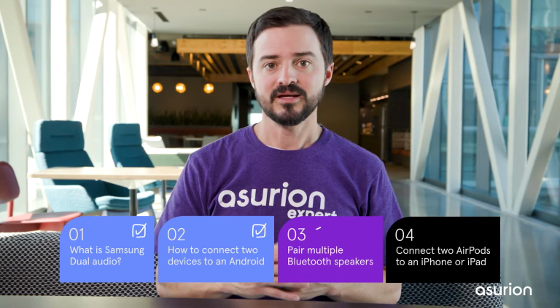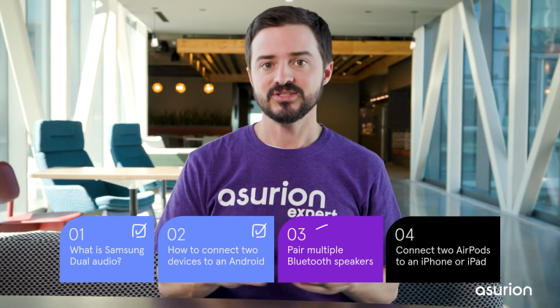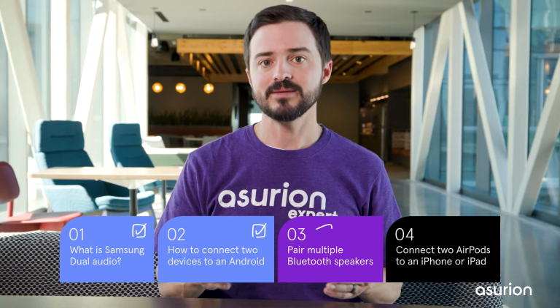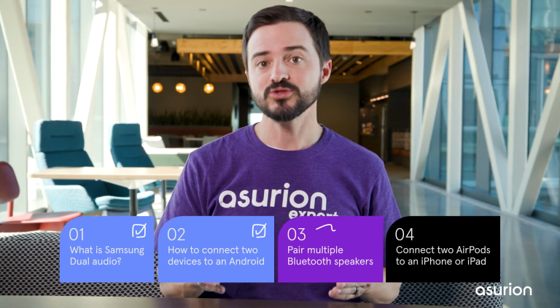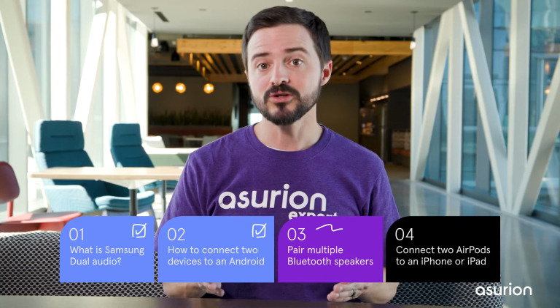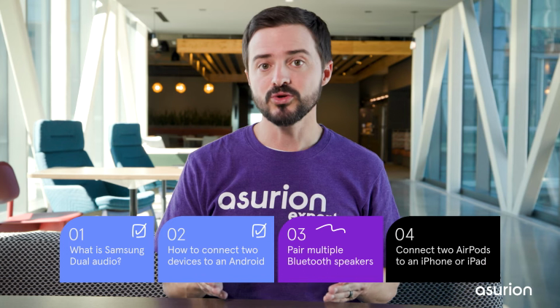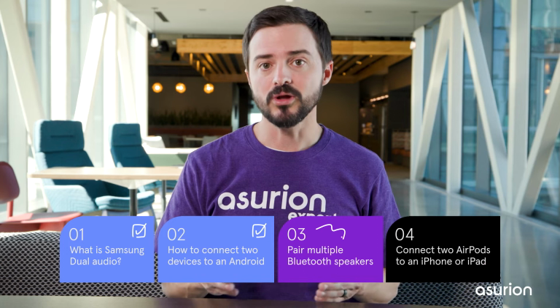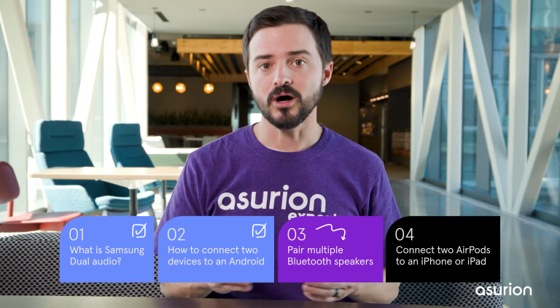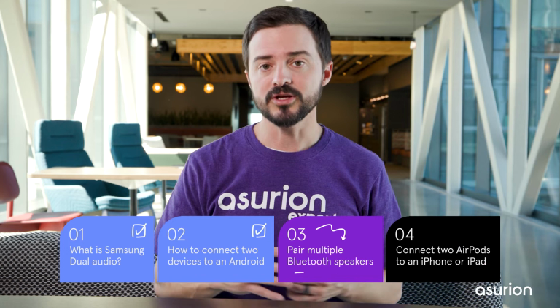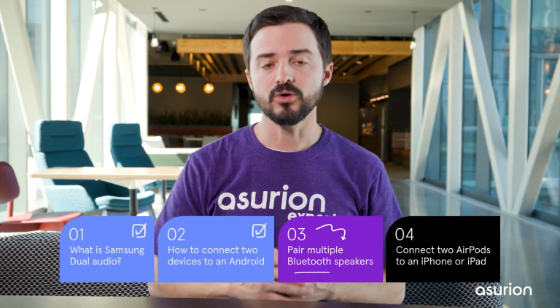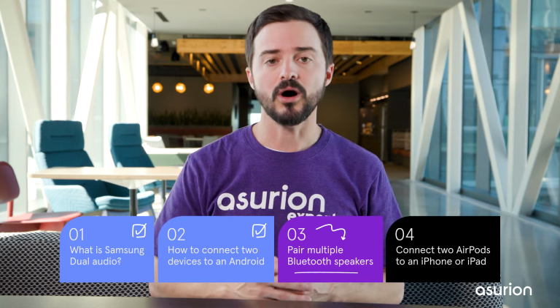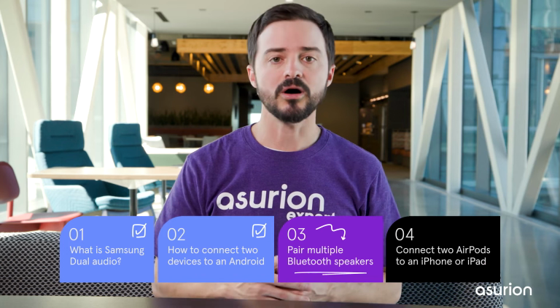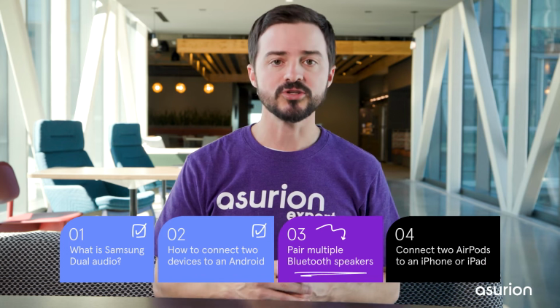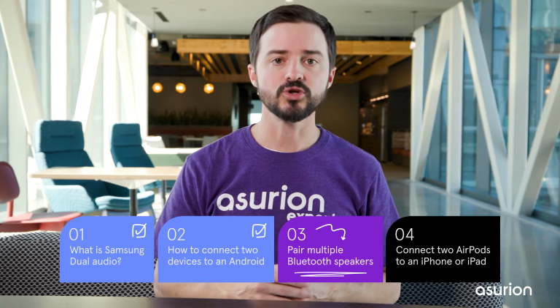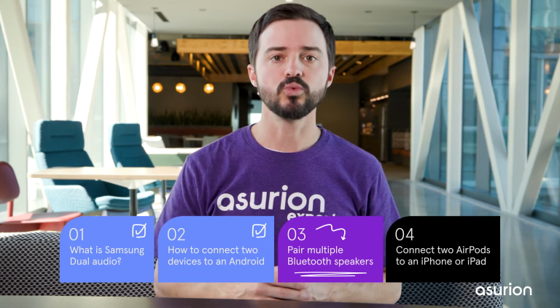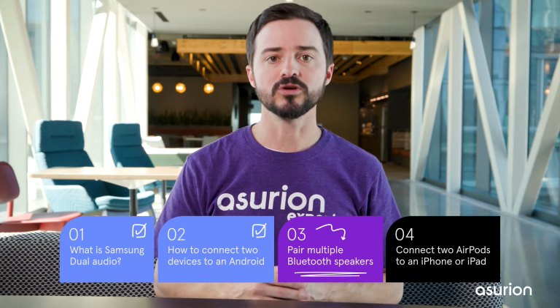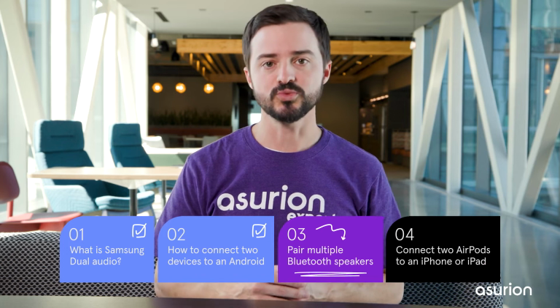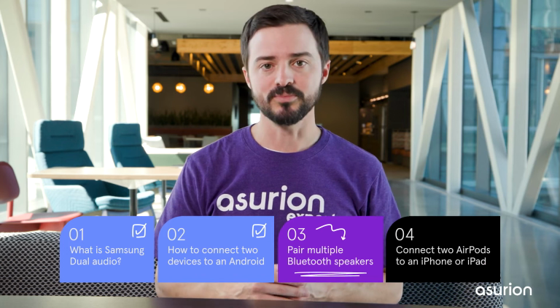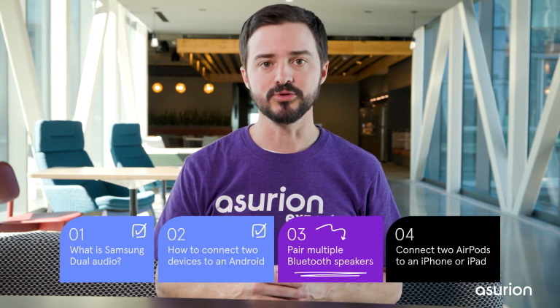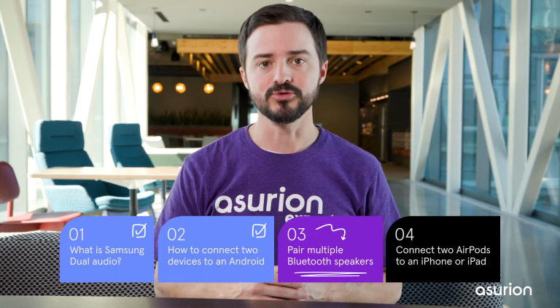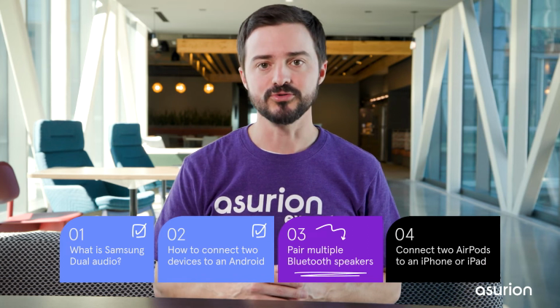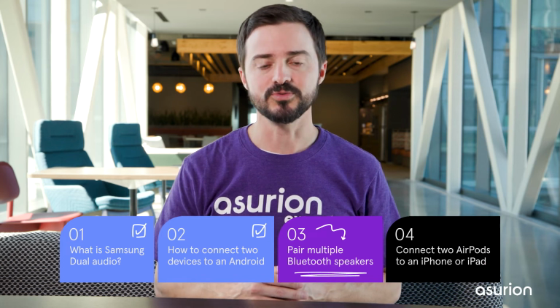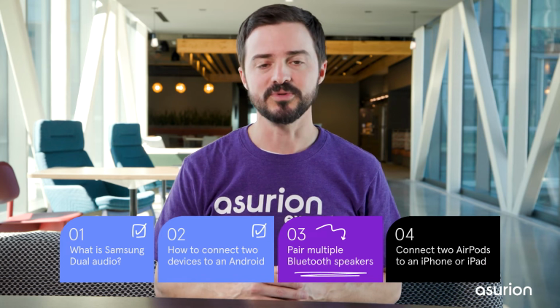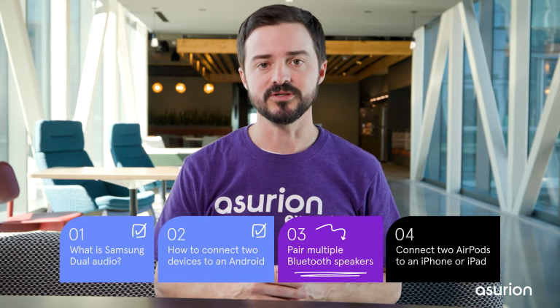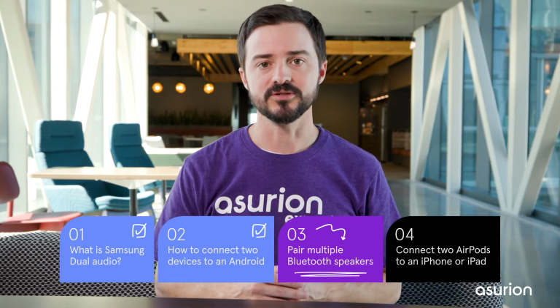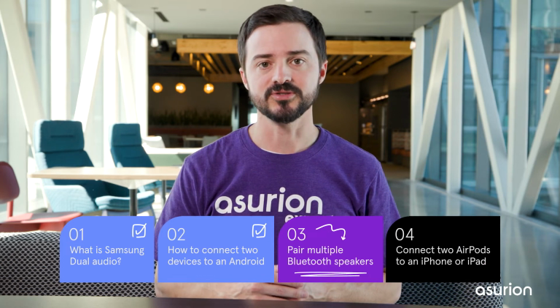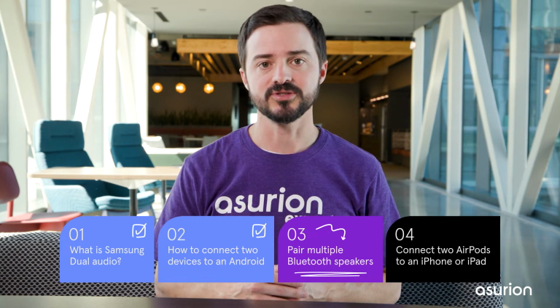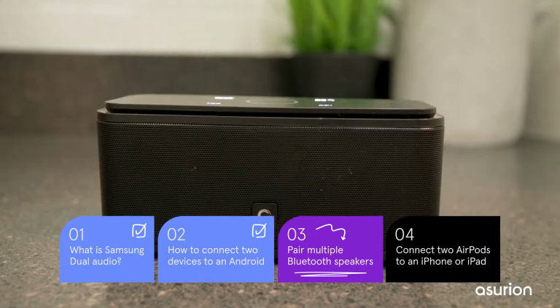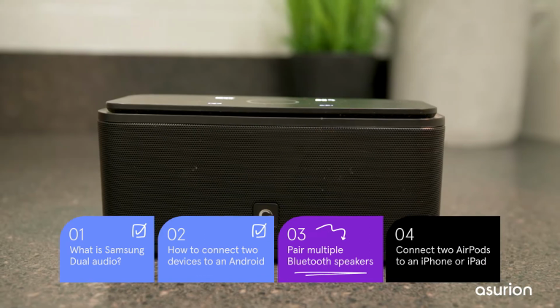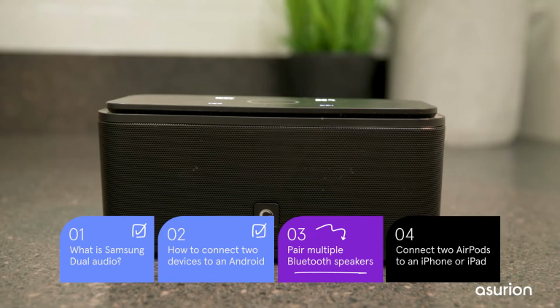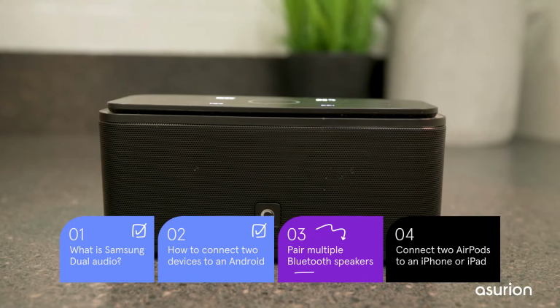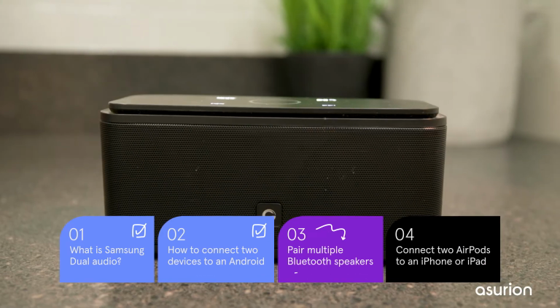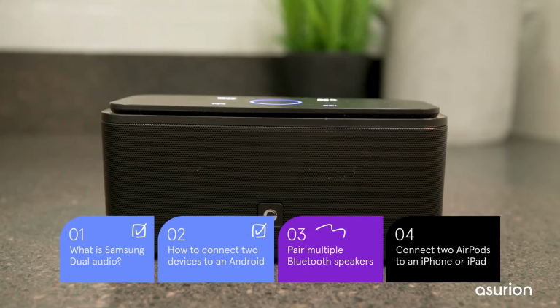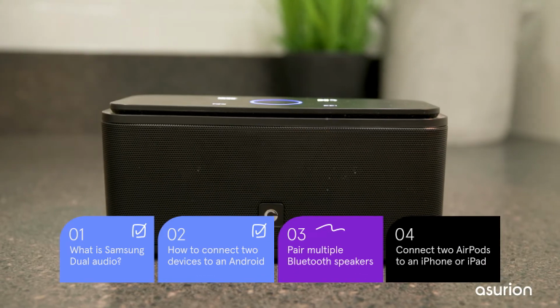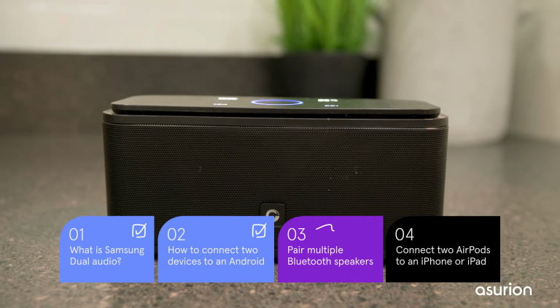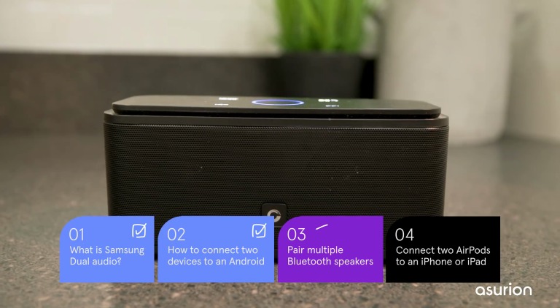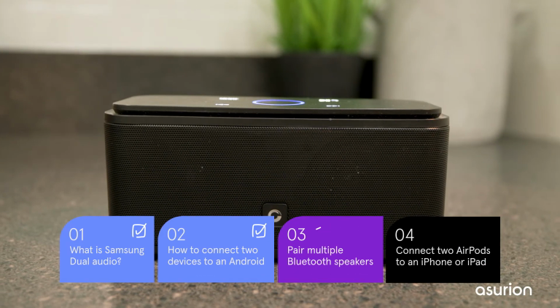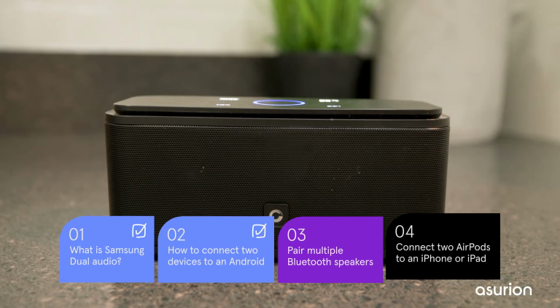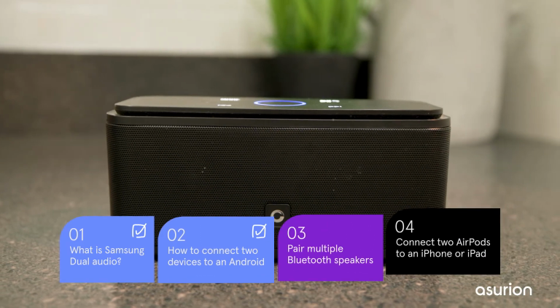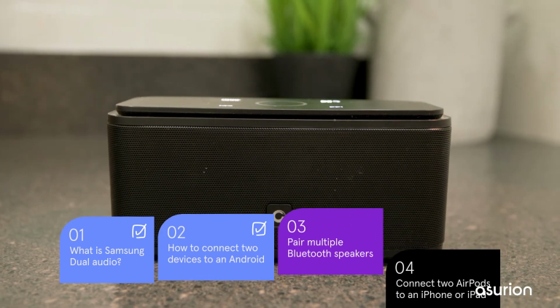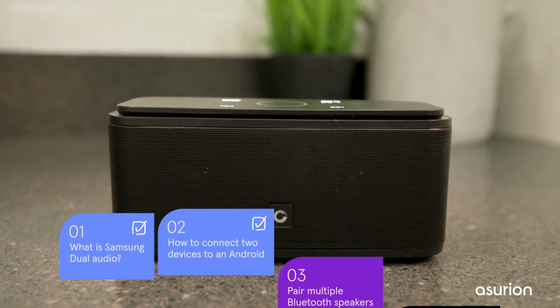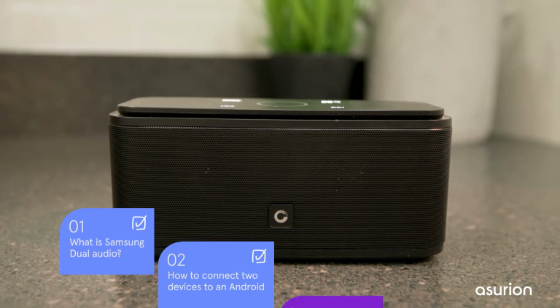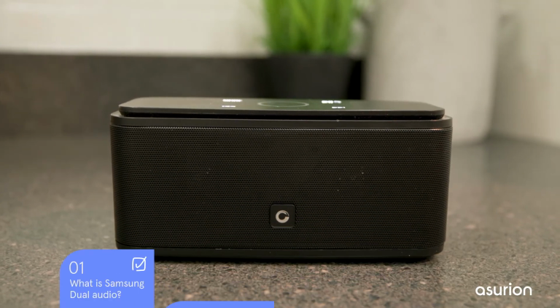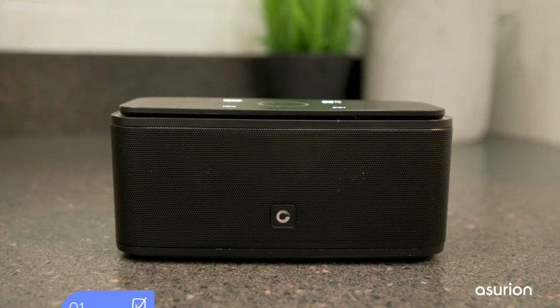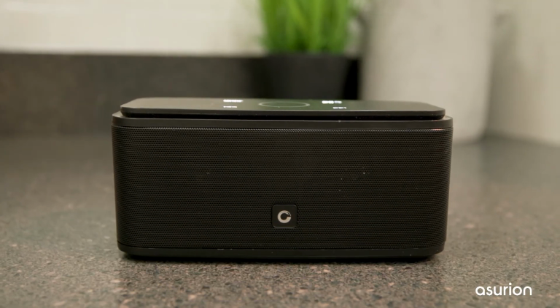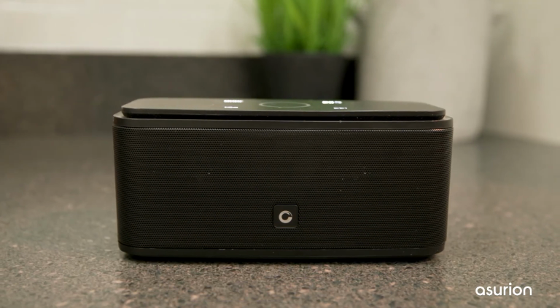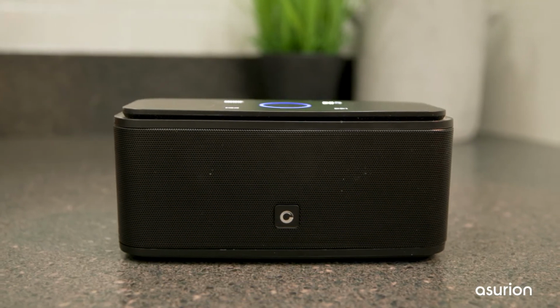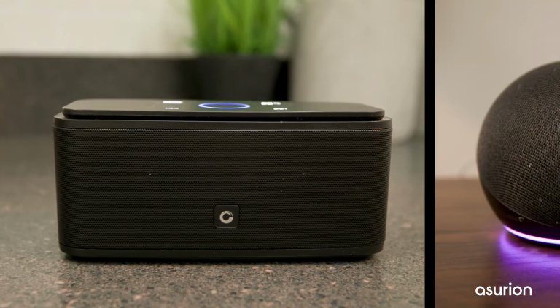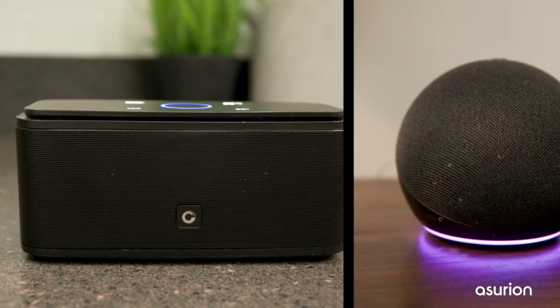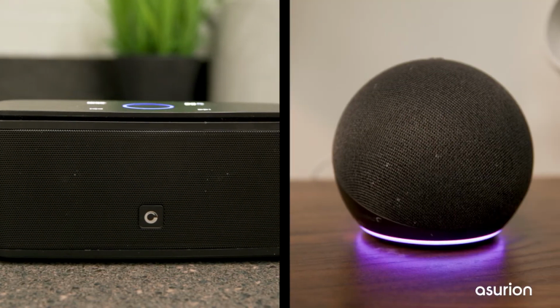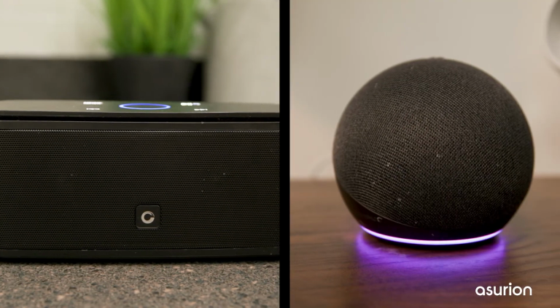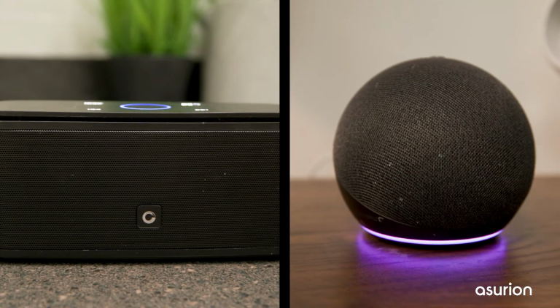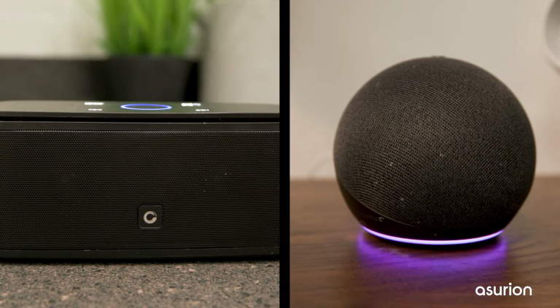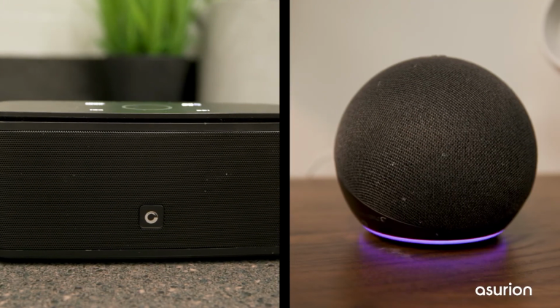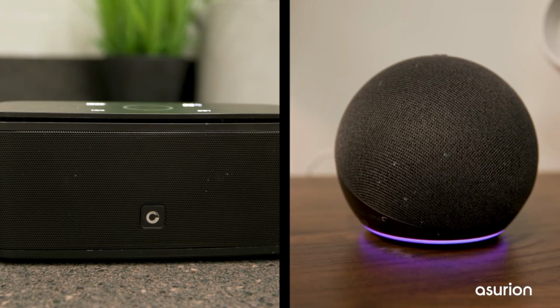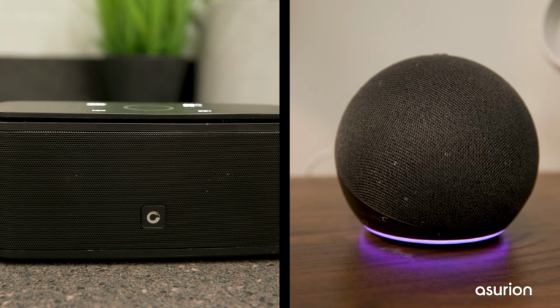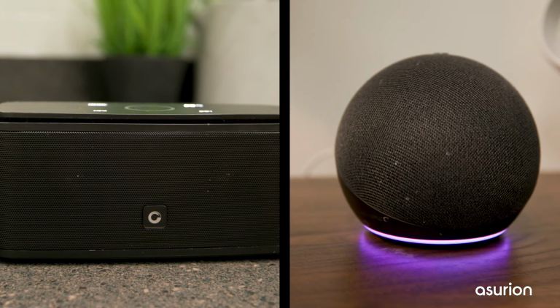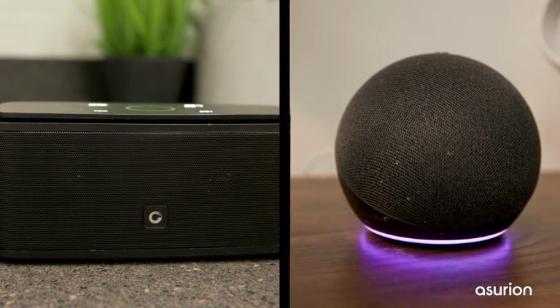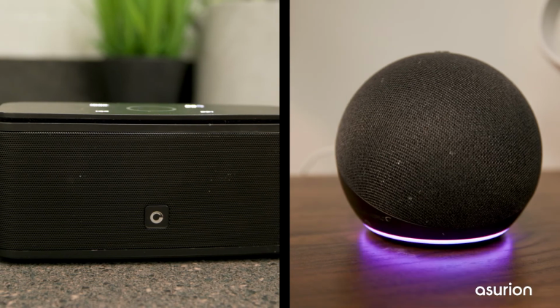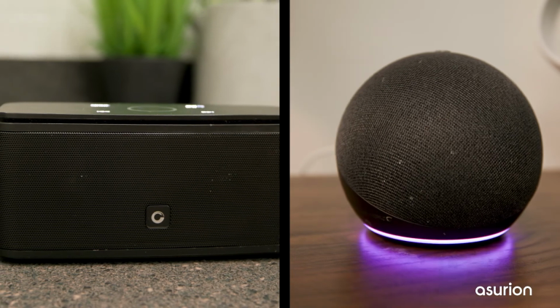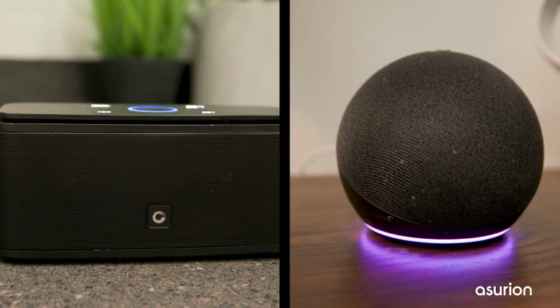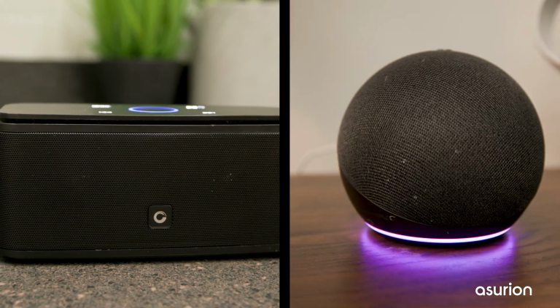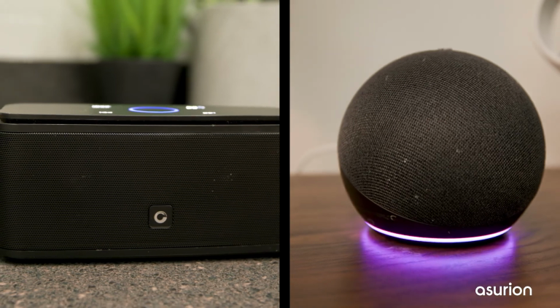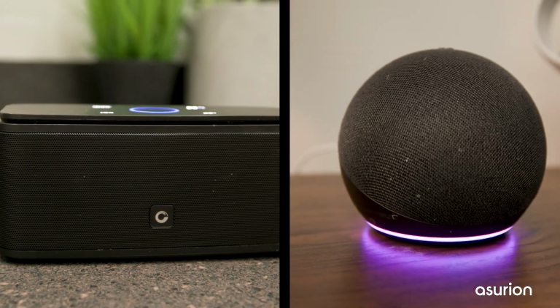Samsung Dual Audio also works with Bluetooth speakers. So if you ever wanted to play music in different rooms of your home, this is an easy way to do it.